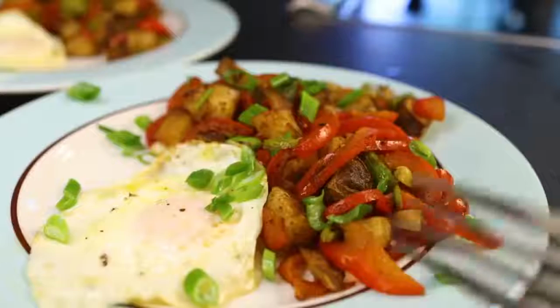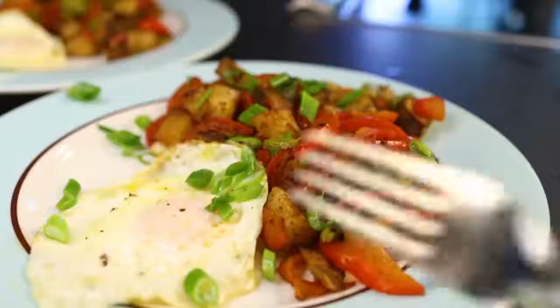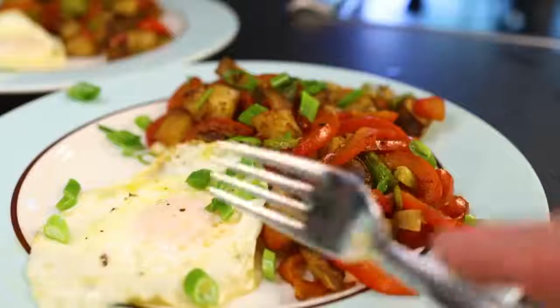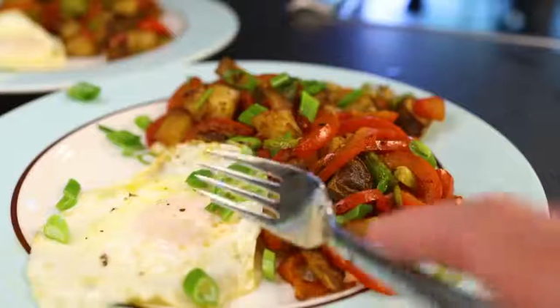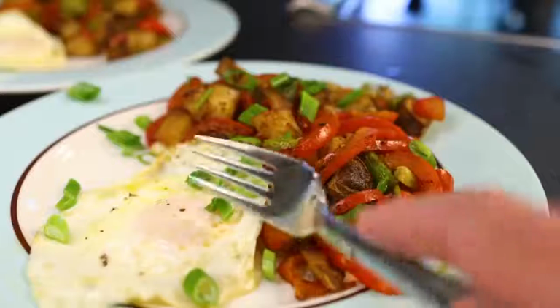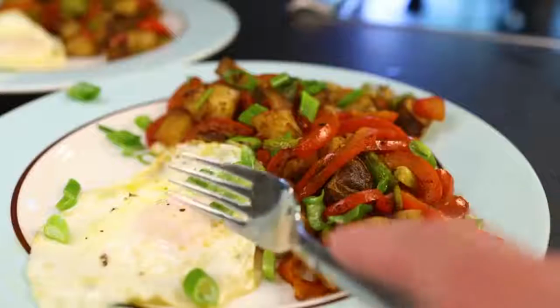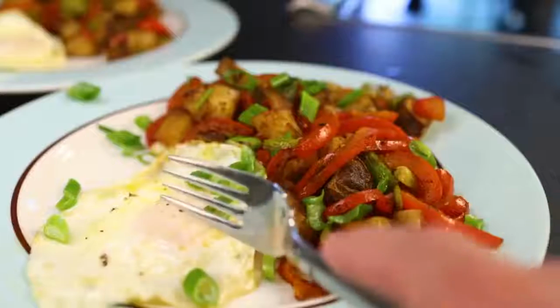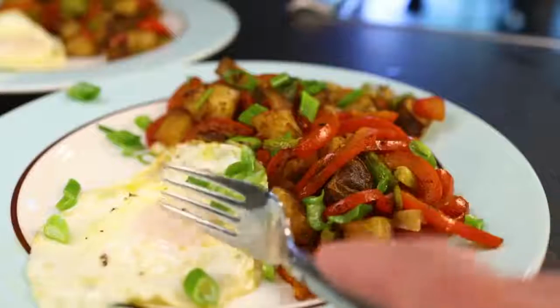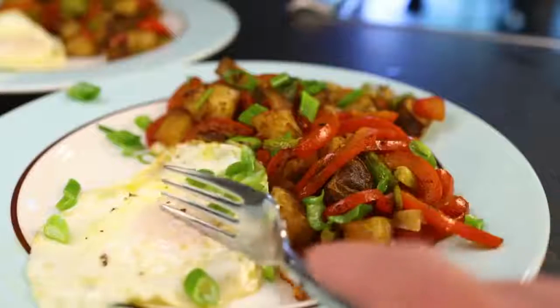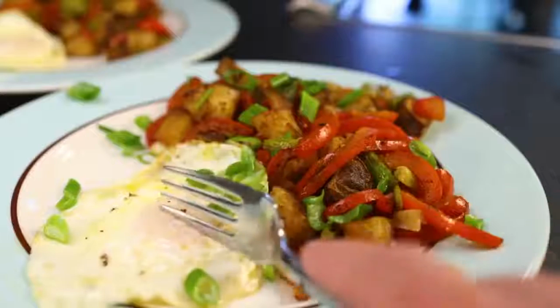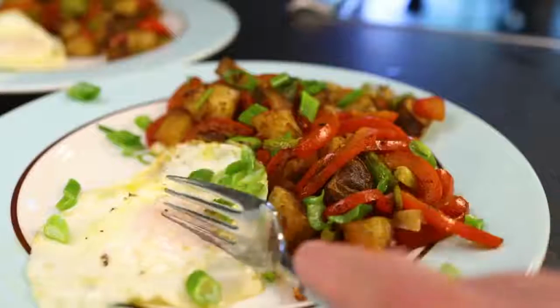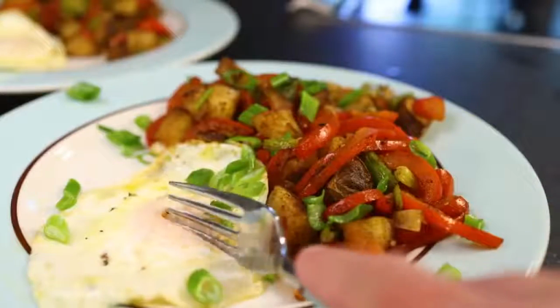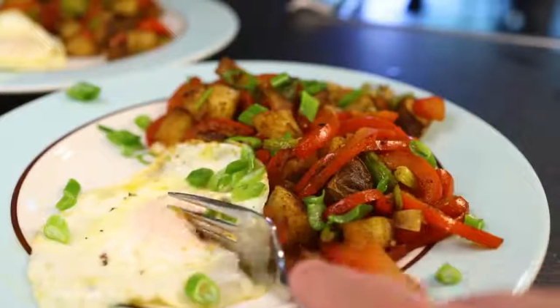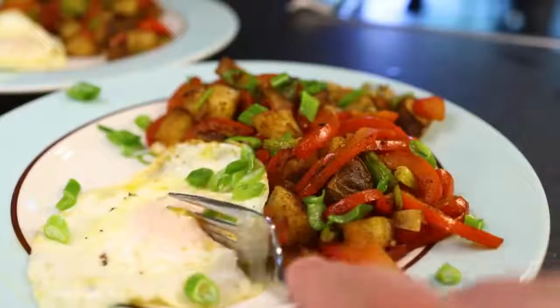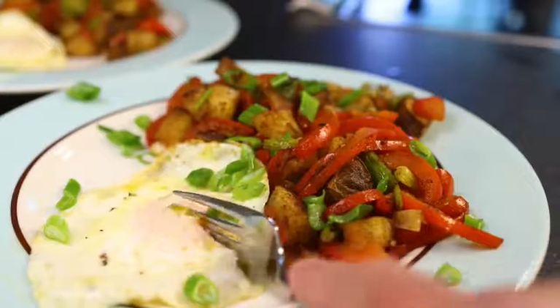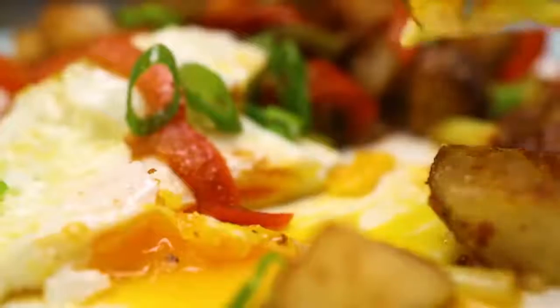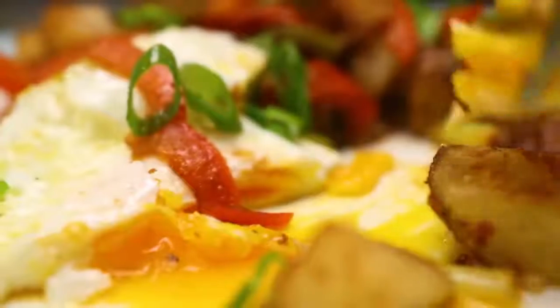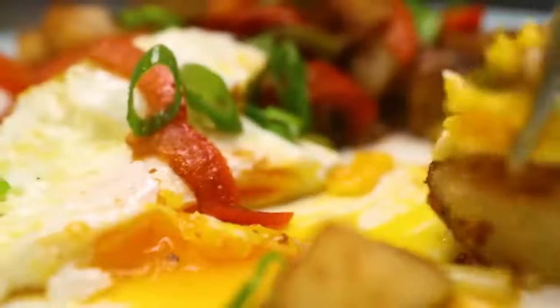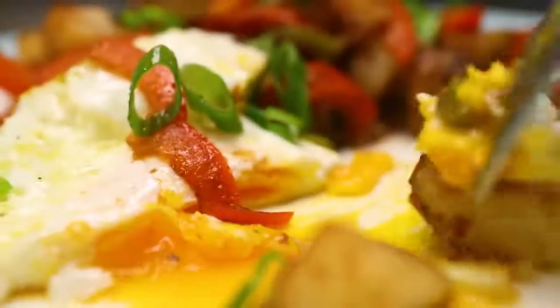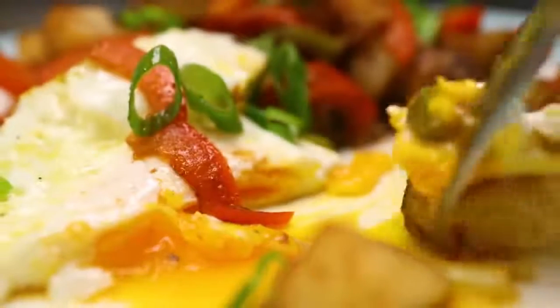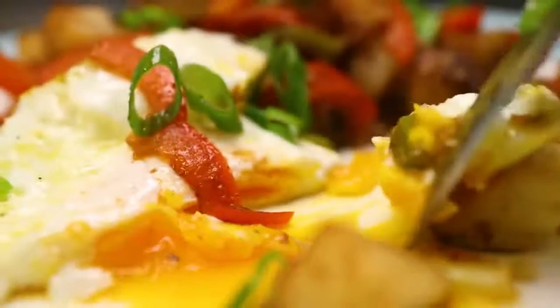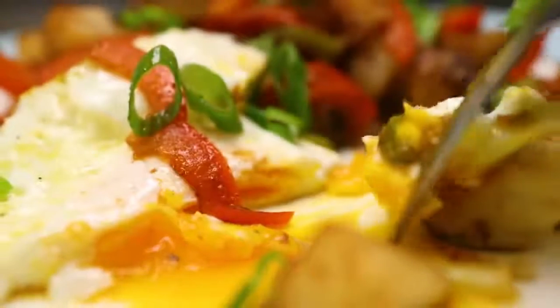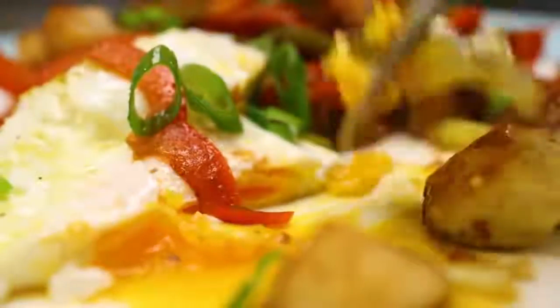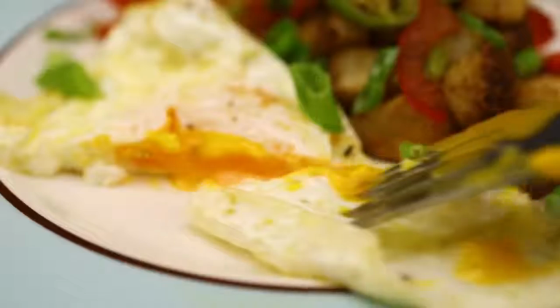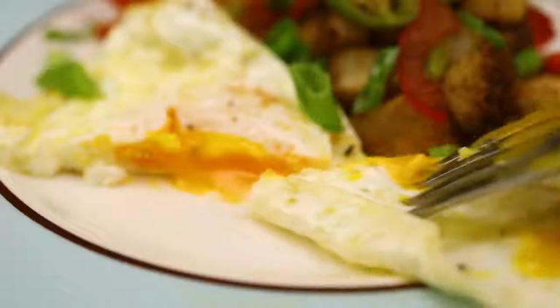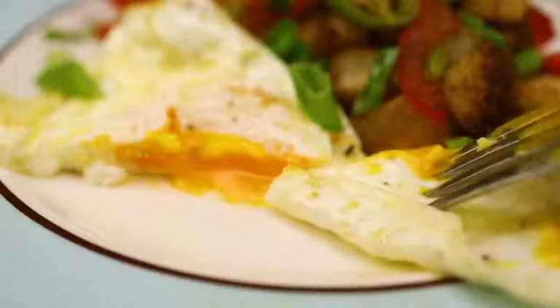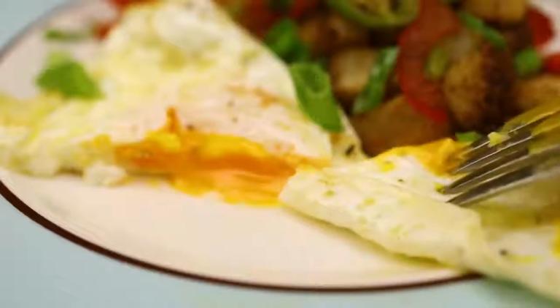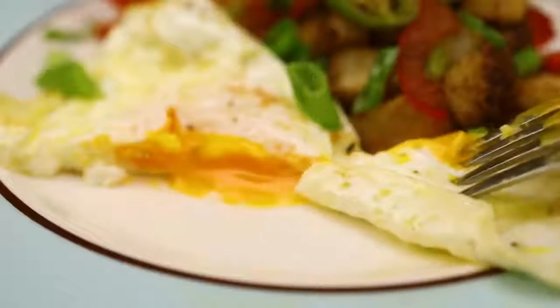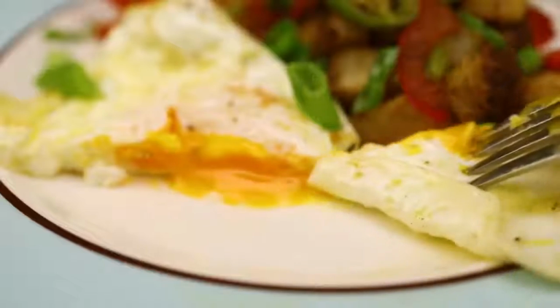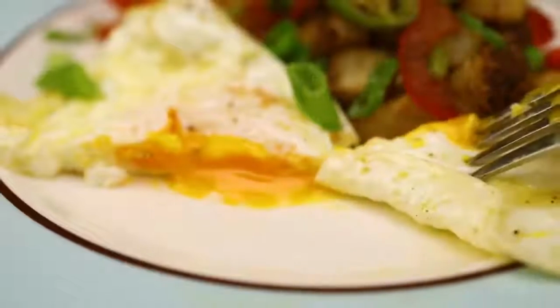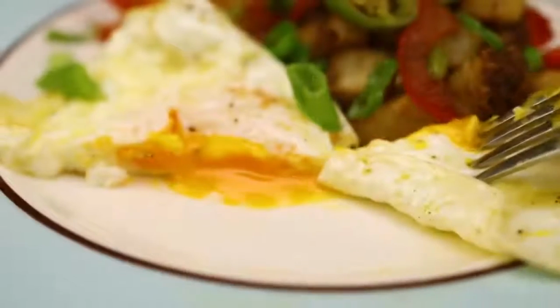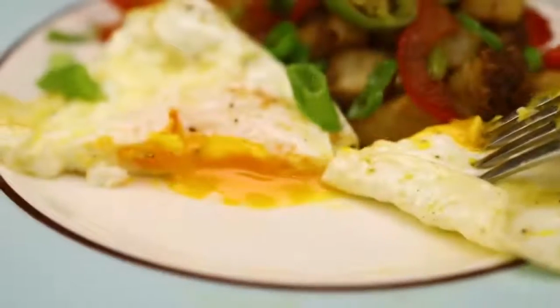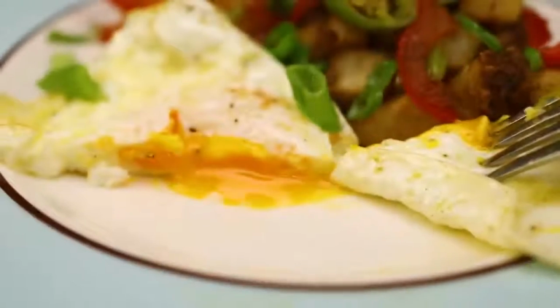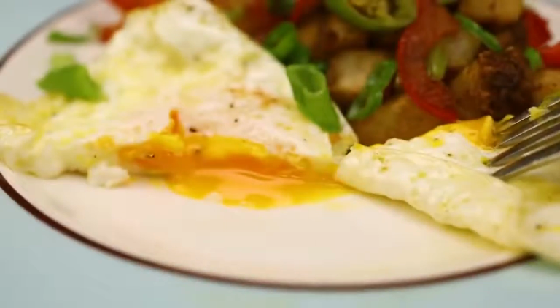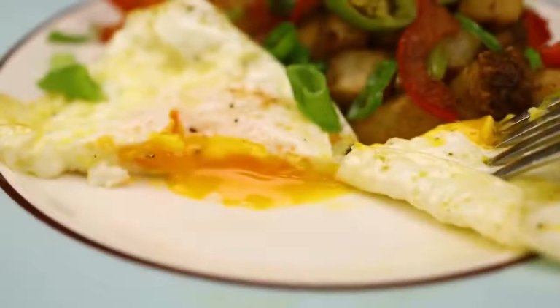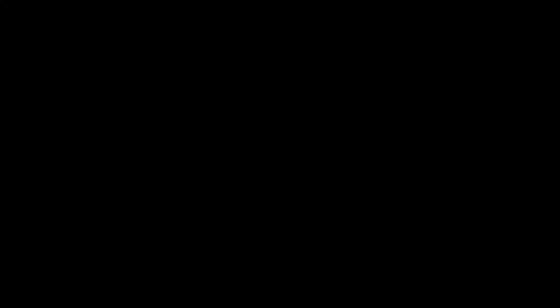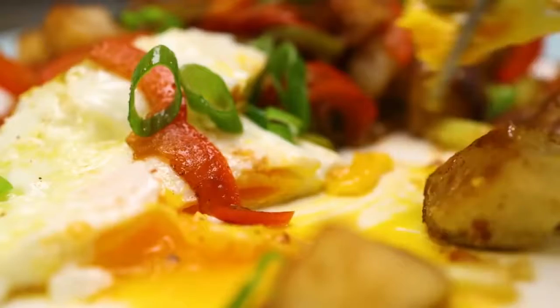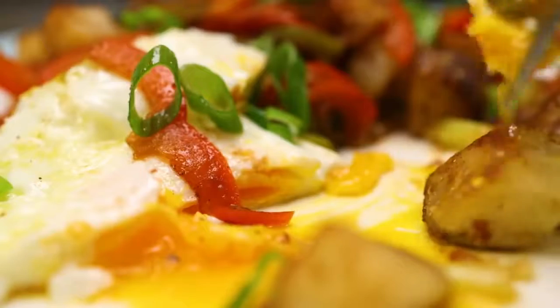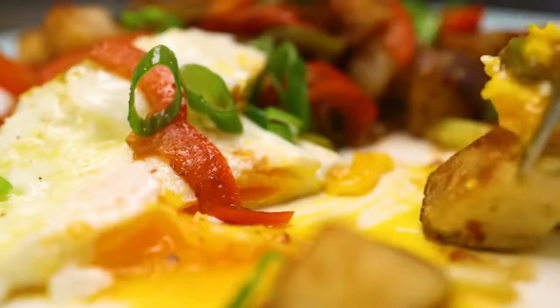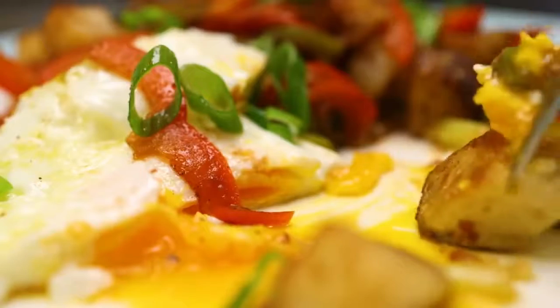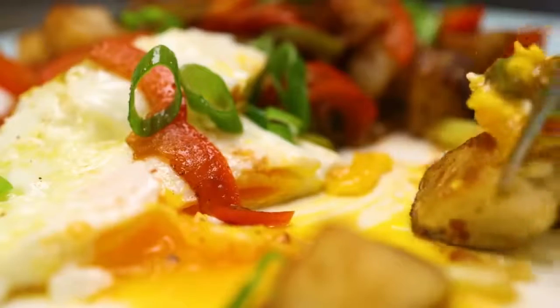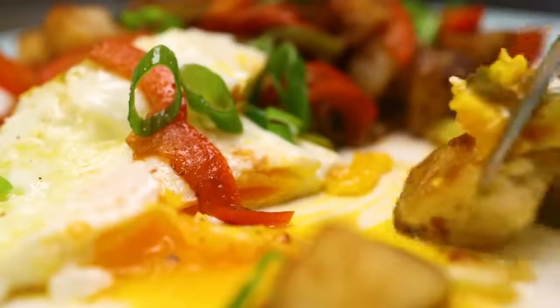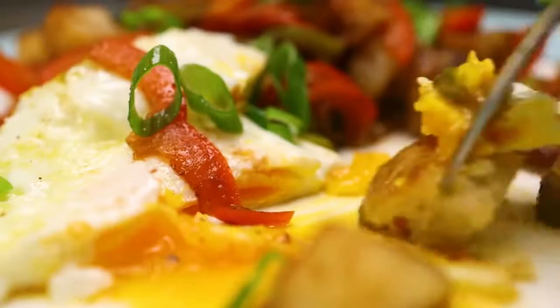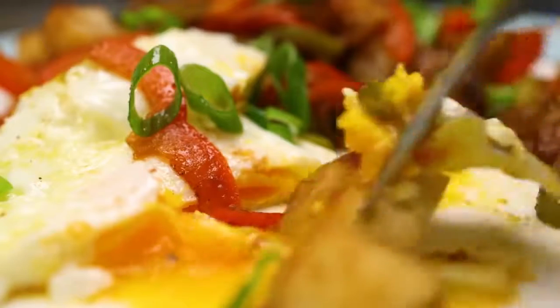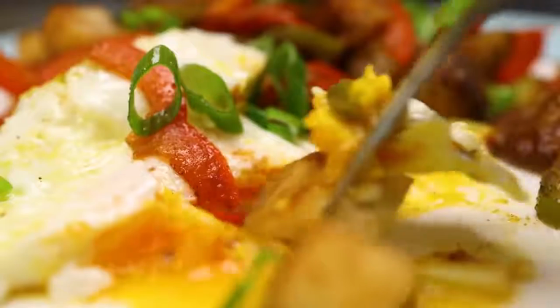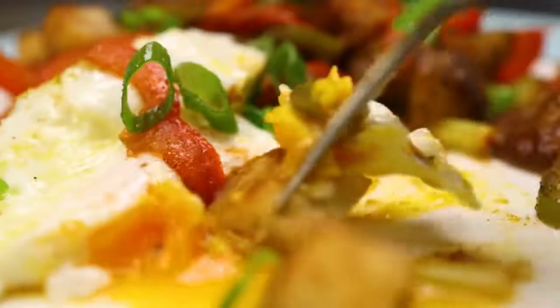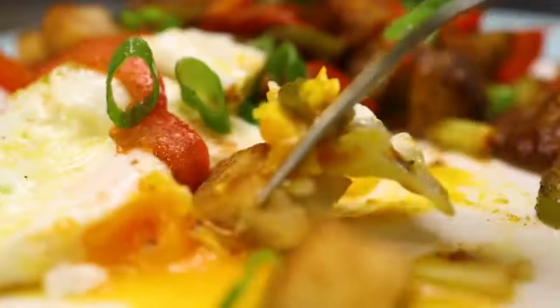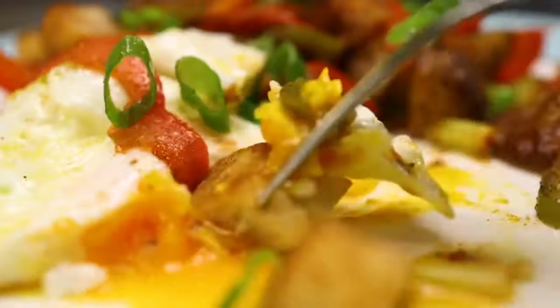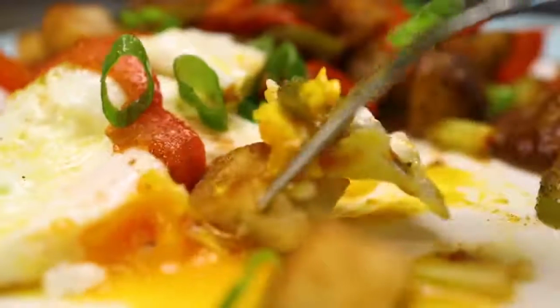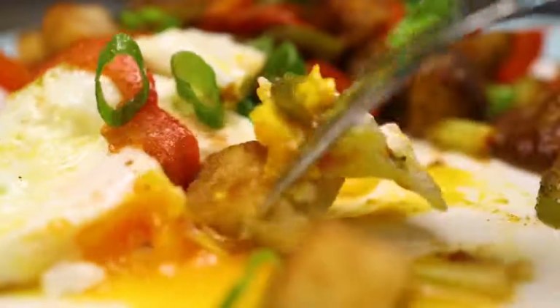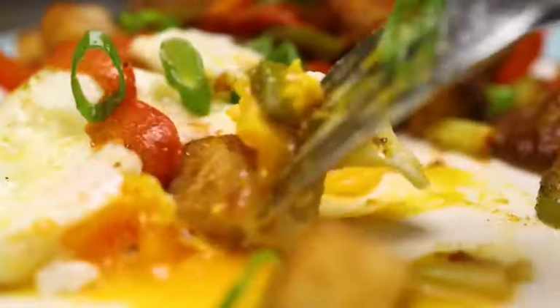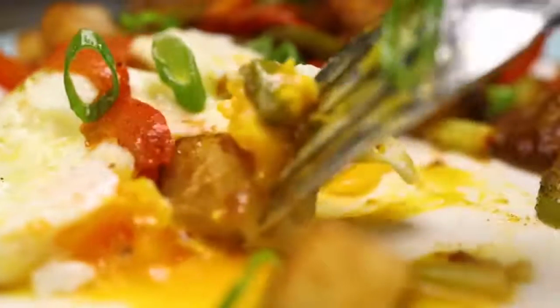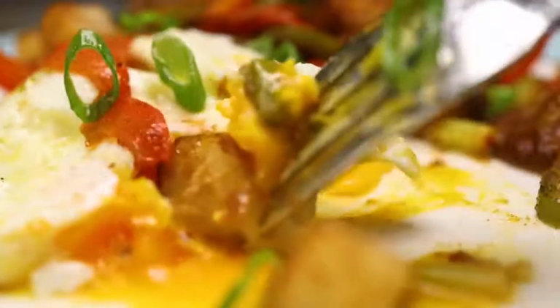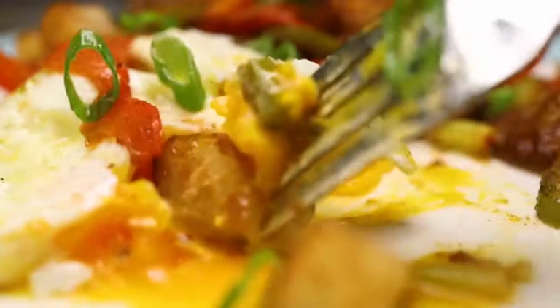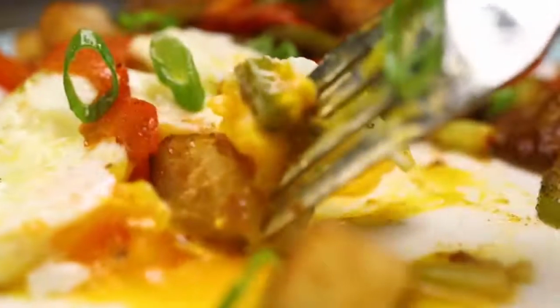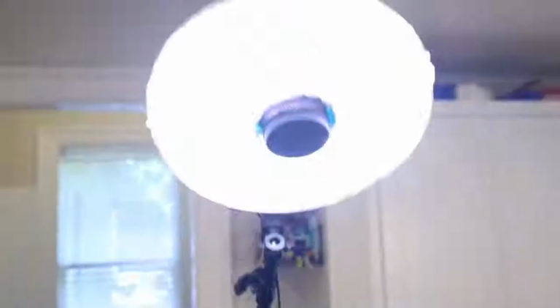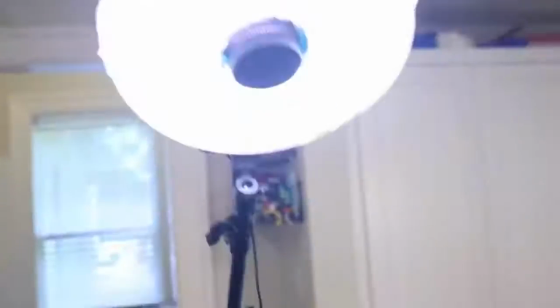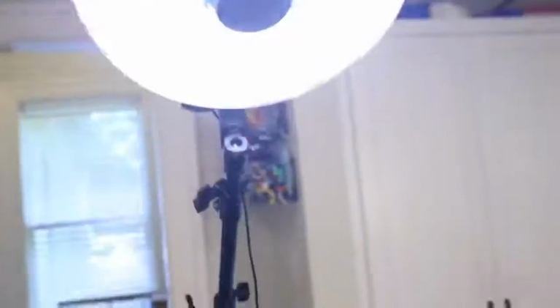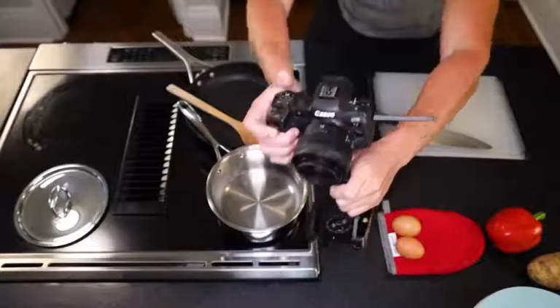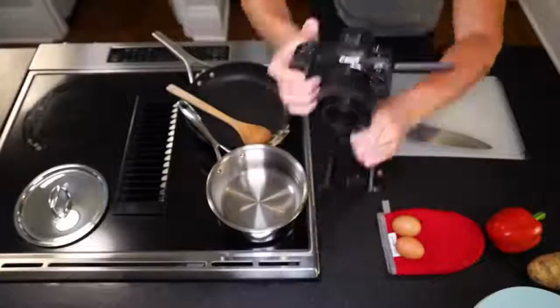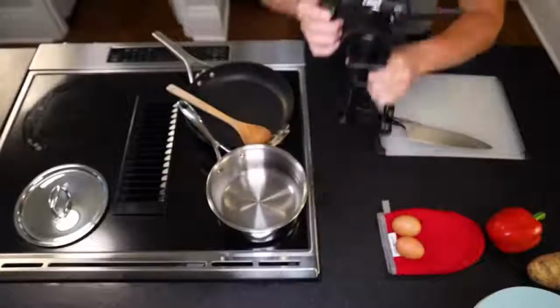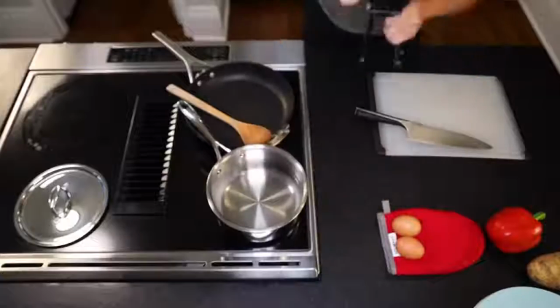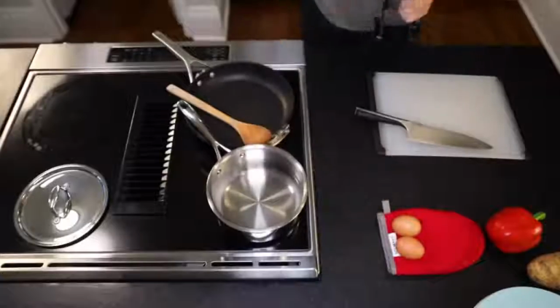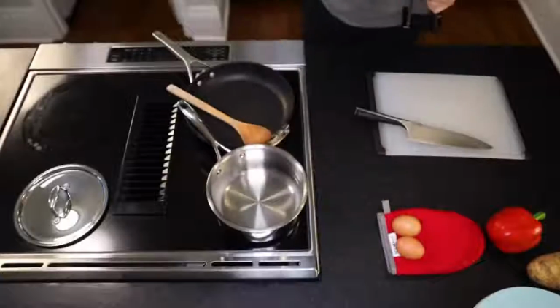Here's a darn satisfying over-easy egg. That's breakfast for dinner. This recipe is so fast and efficient — it goes that fast.